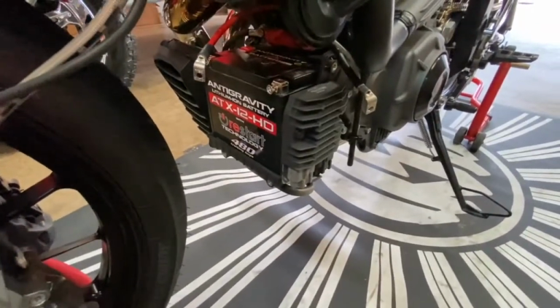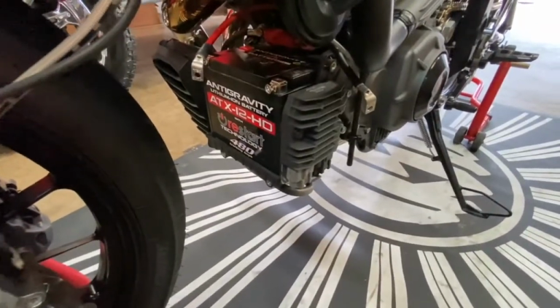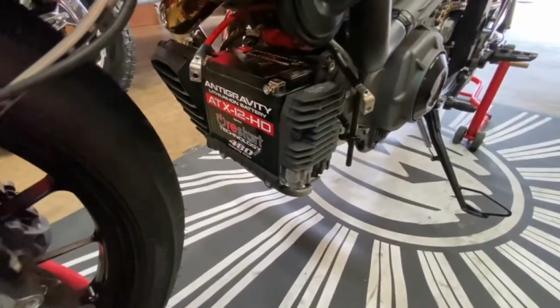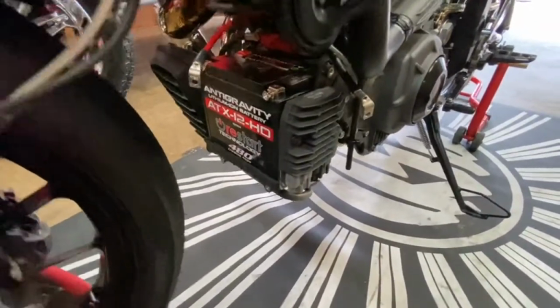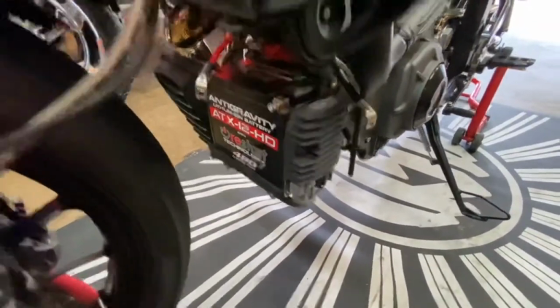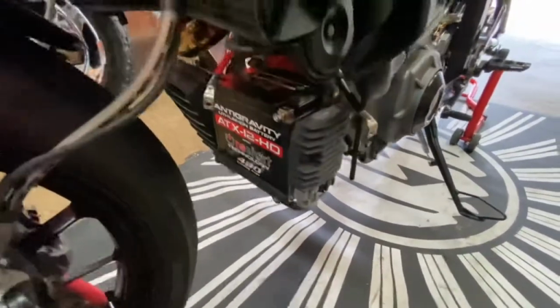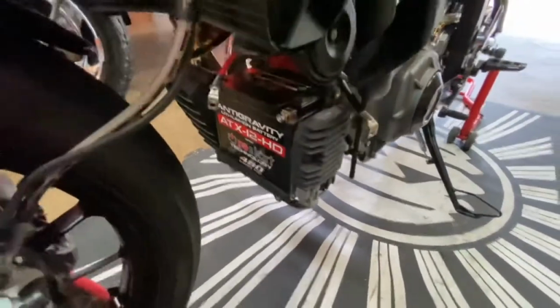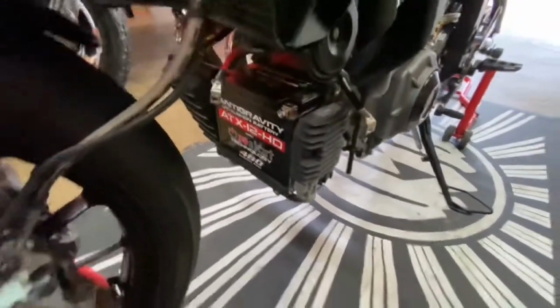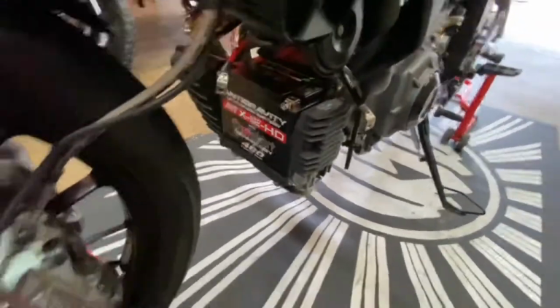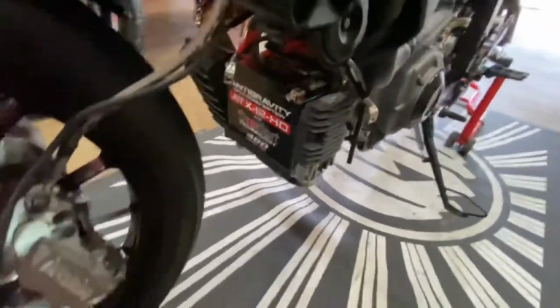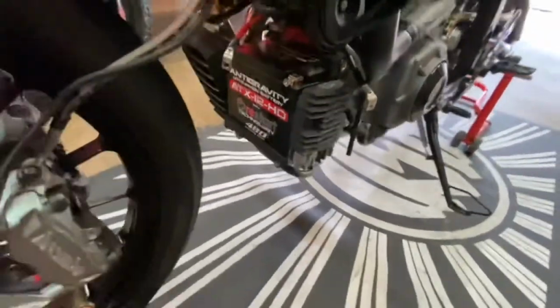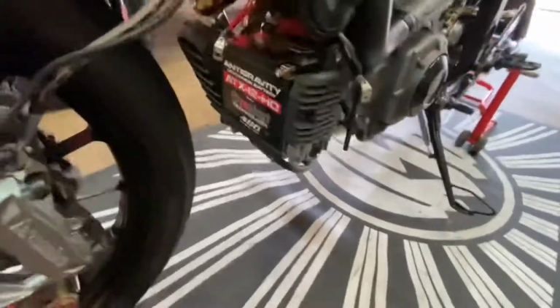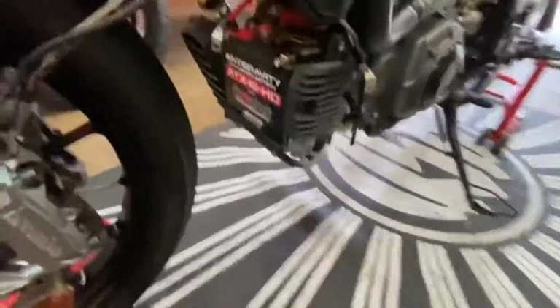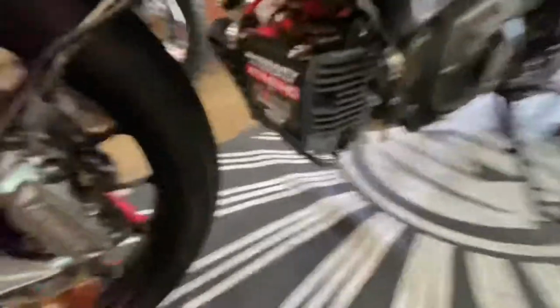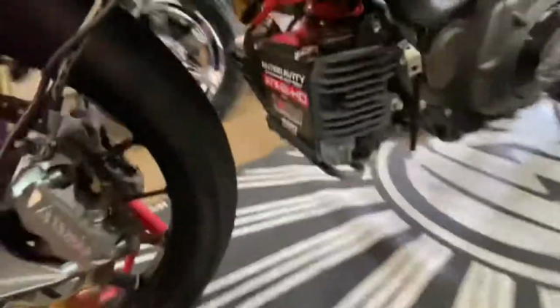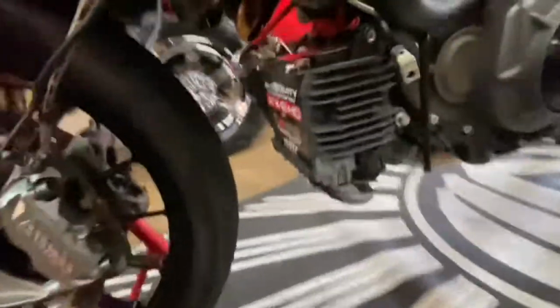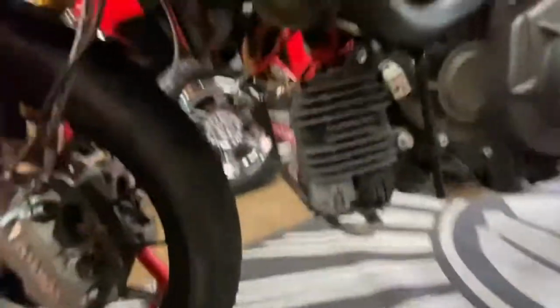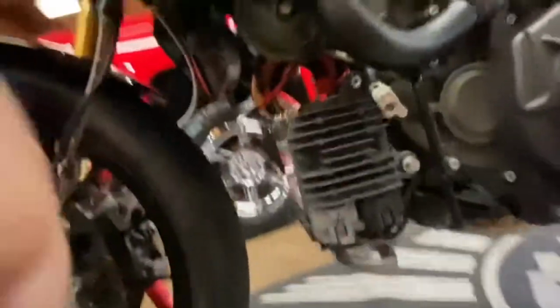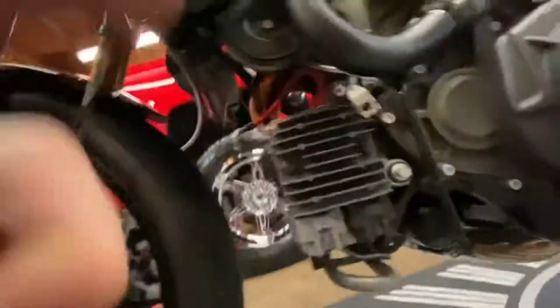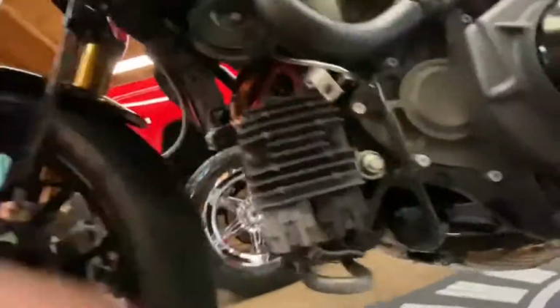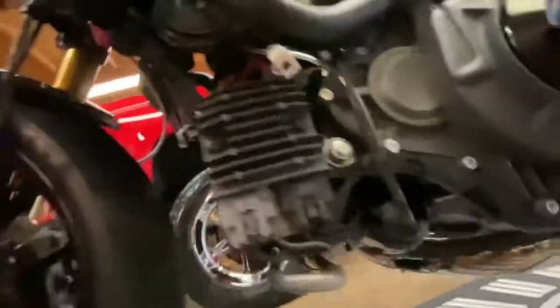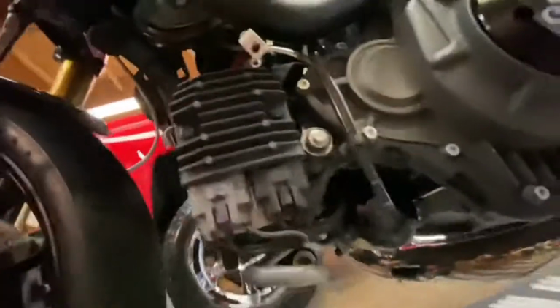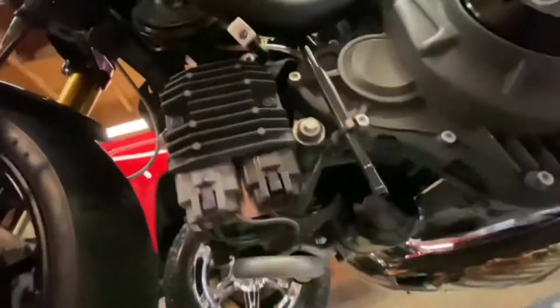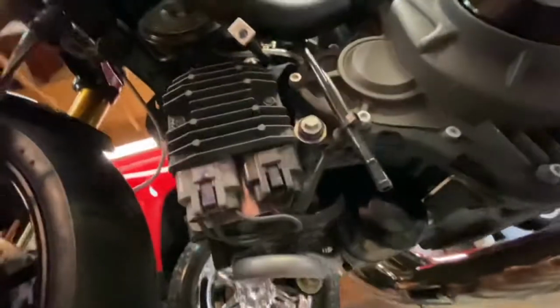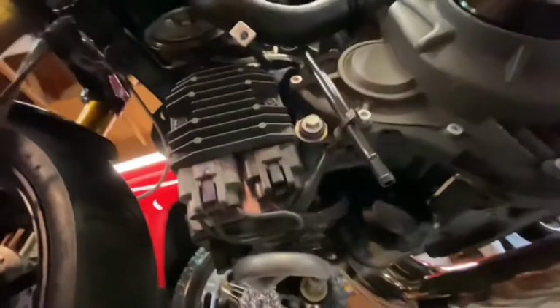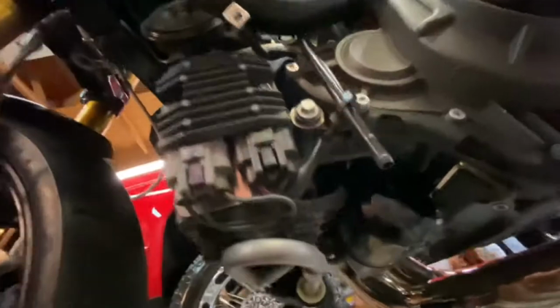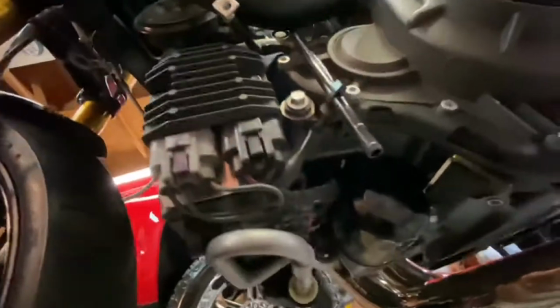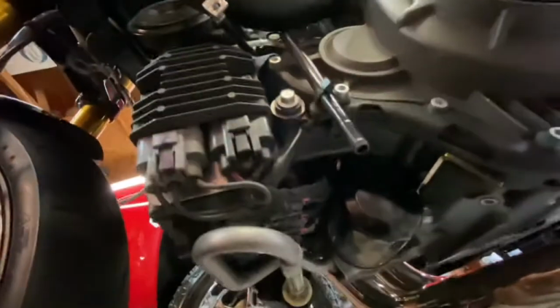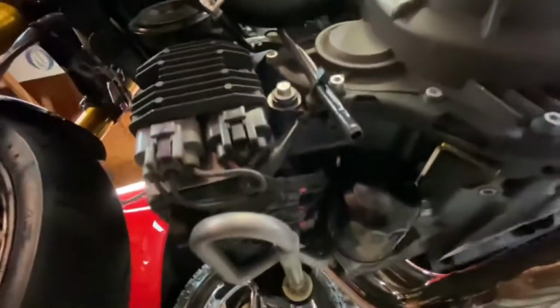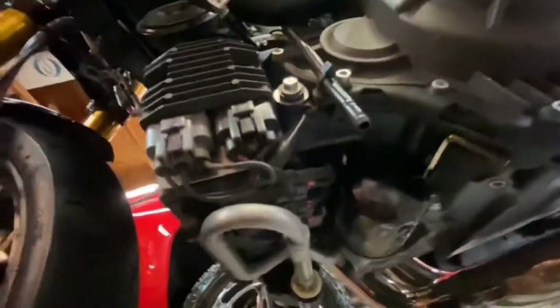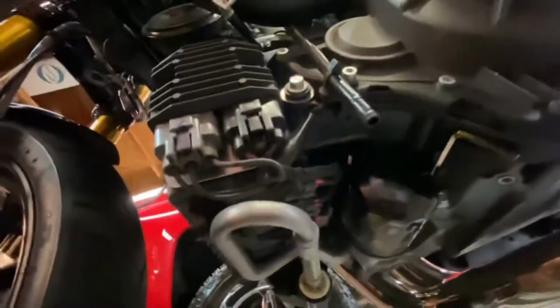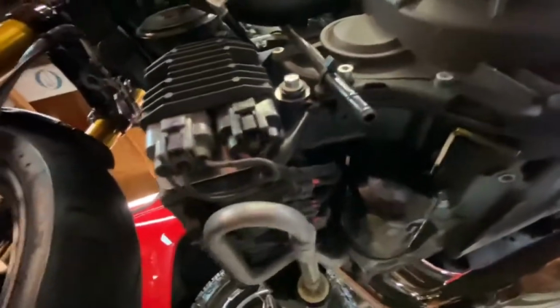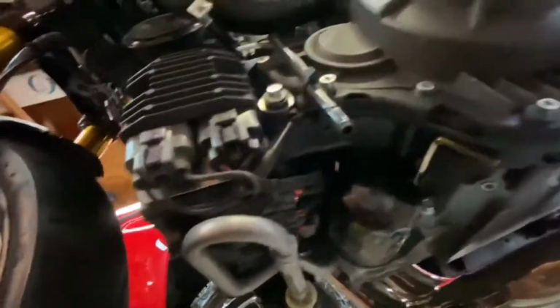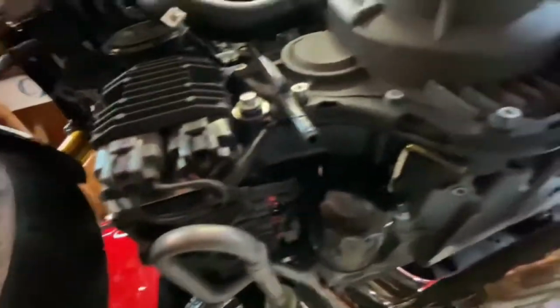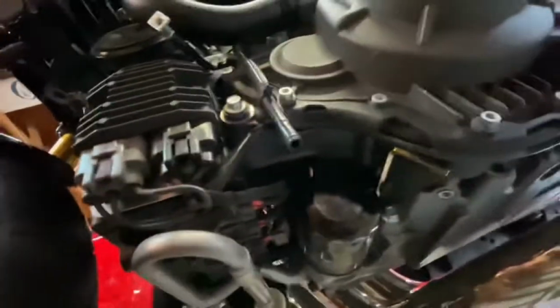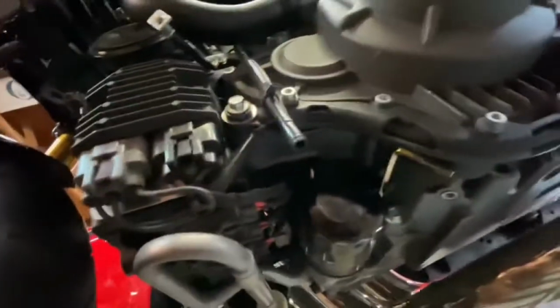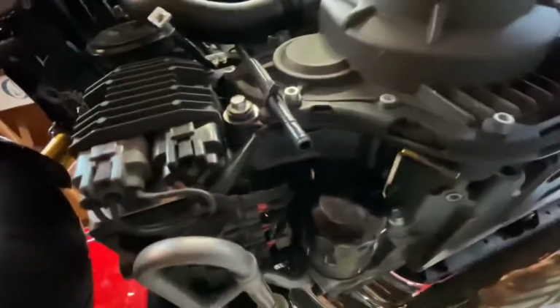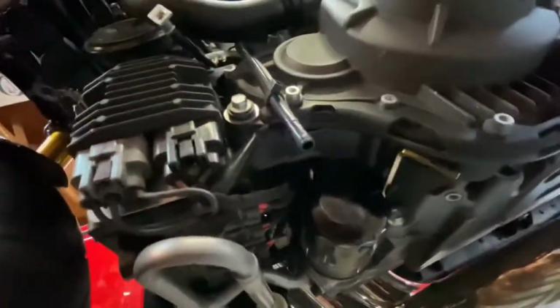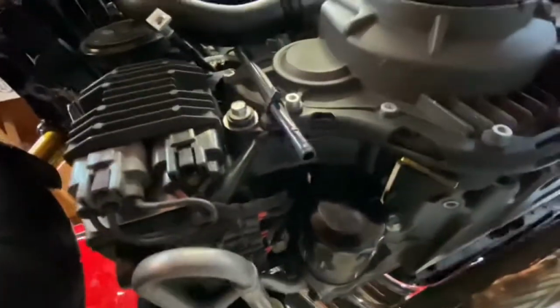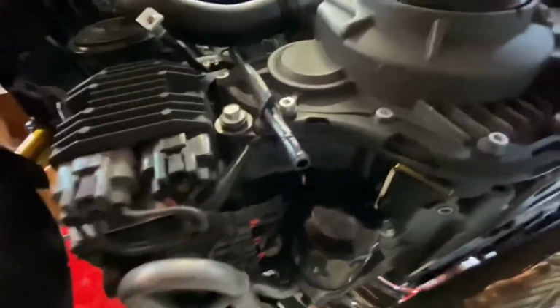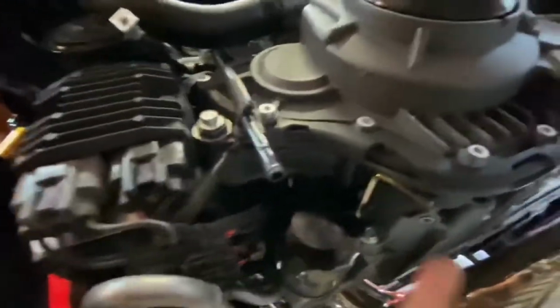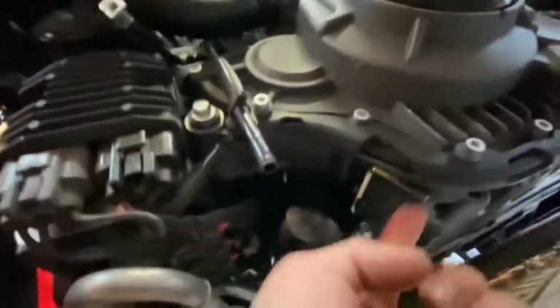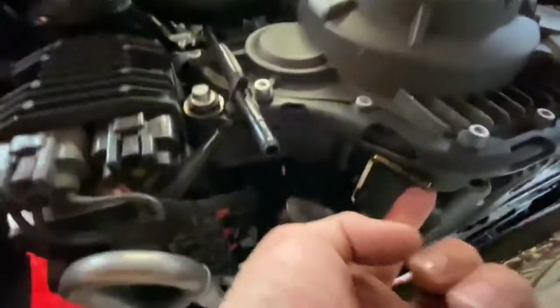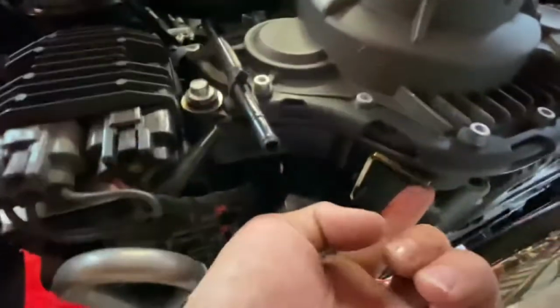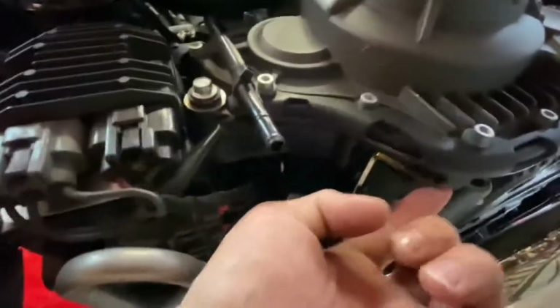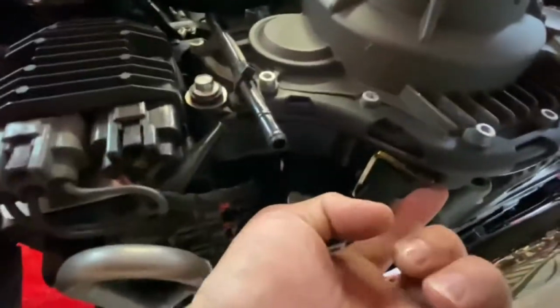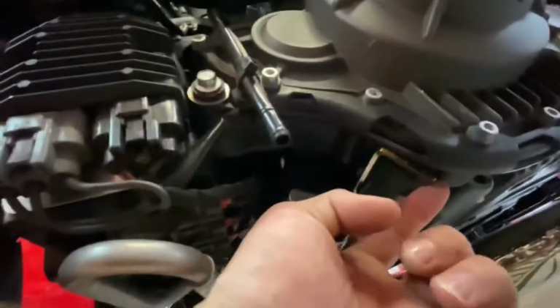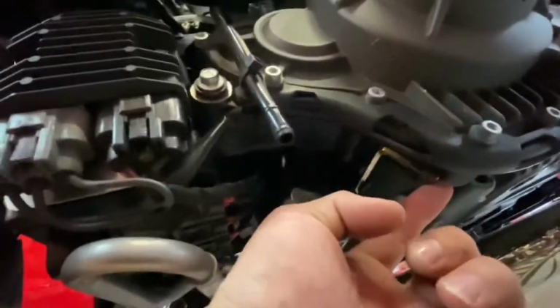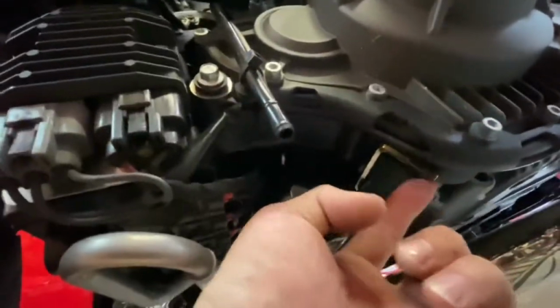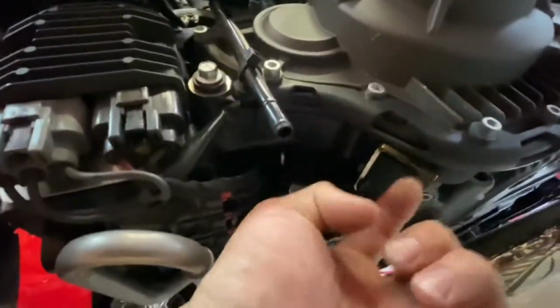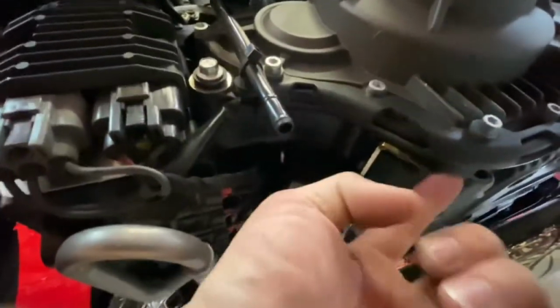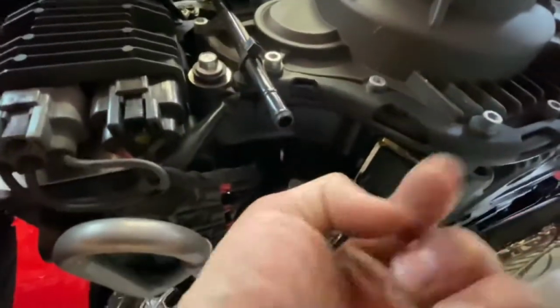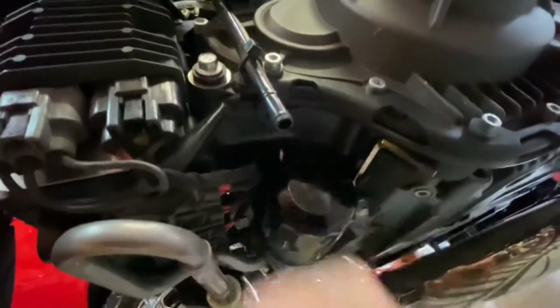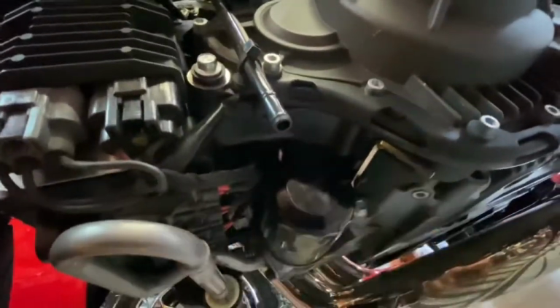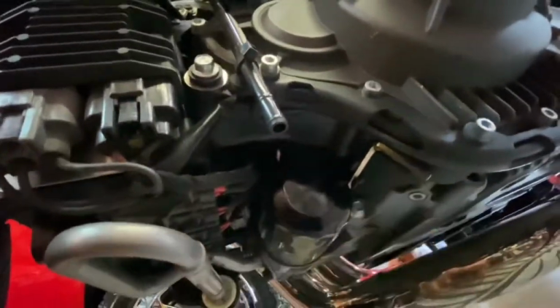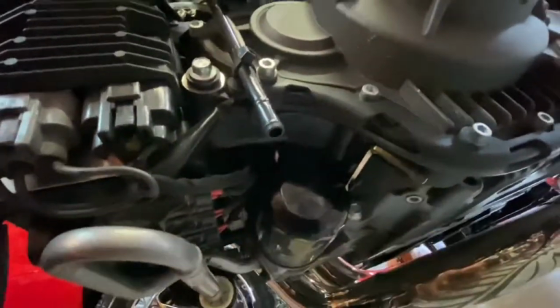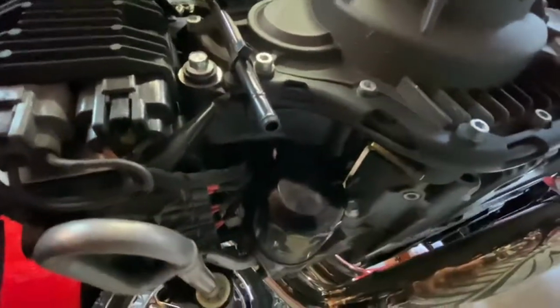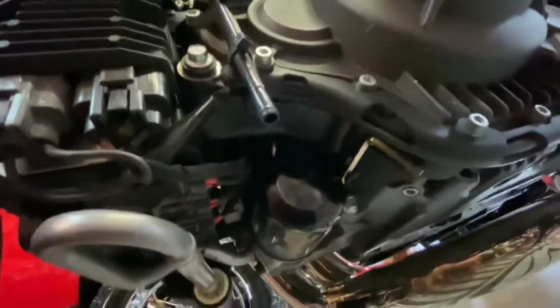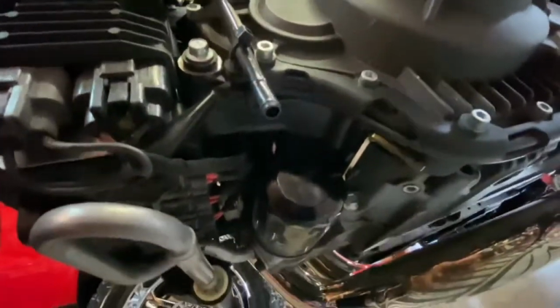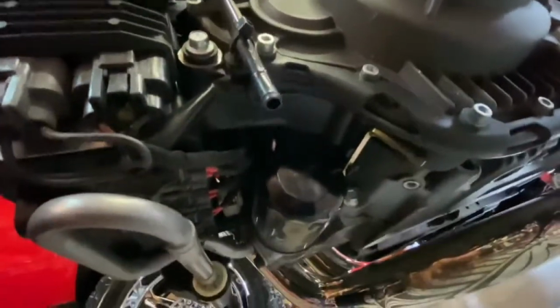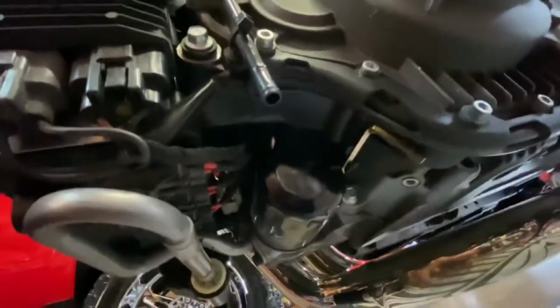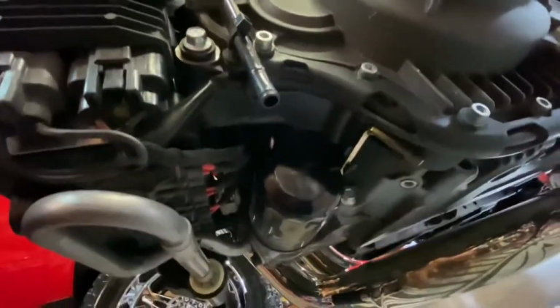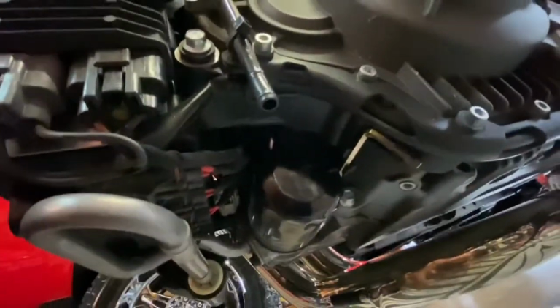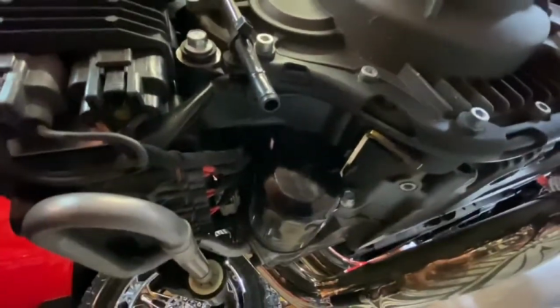If you didn't know, there's a little nifty tool right under here to pull that cover off.